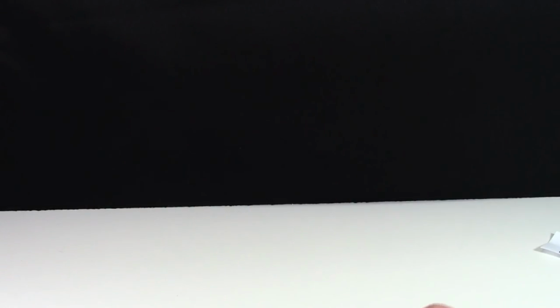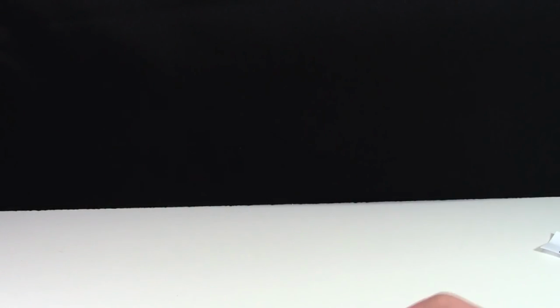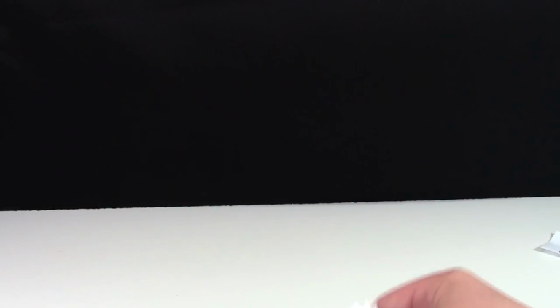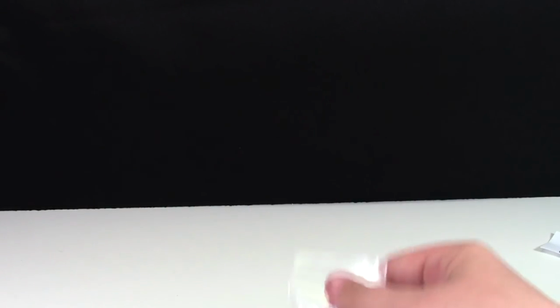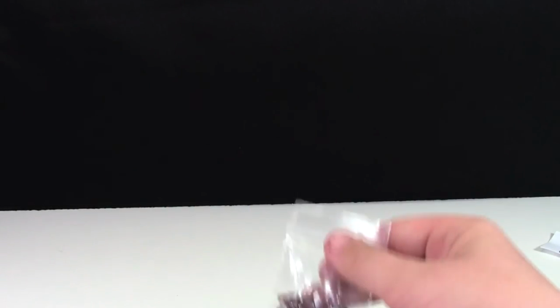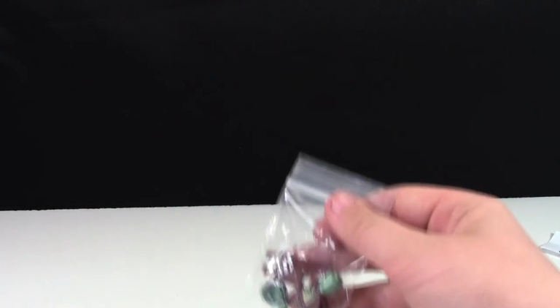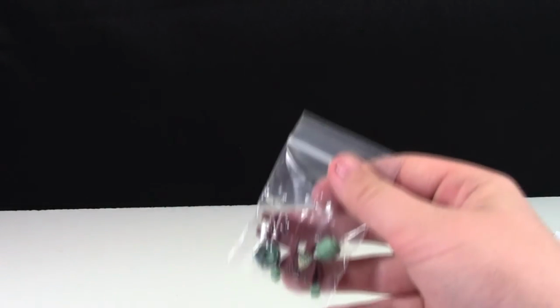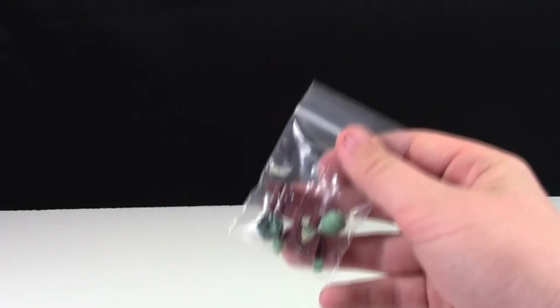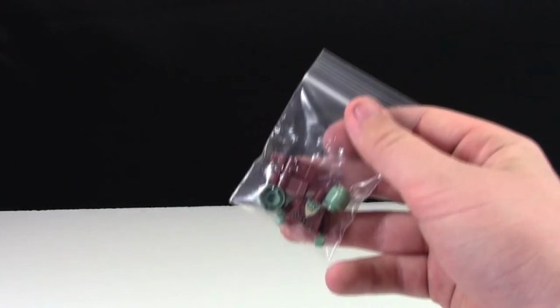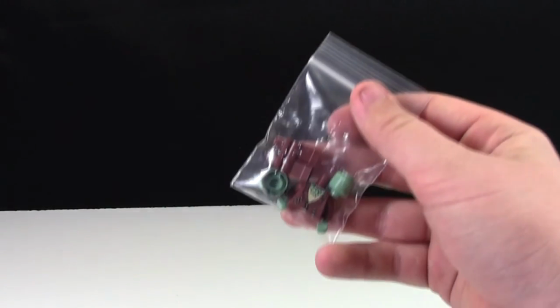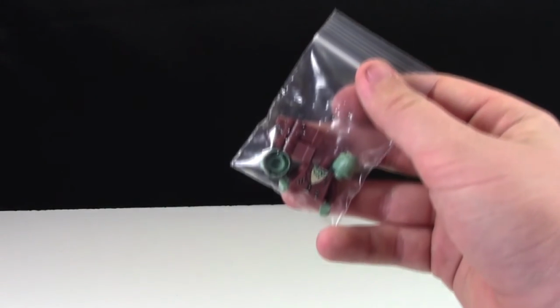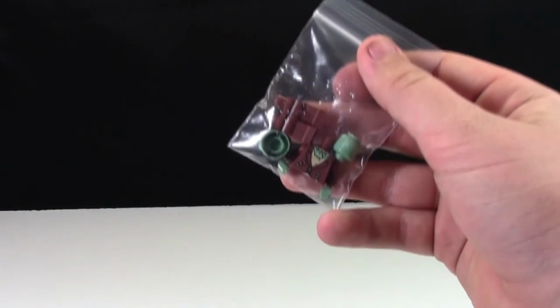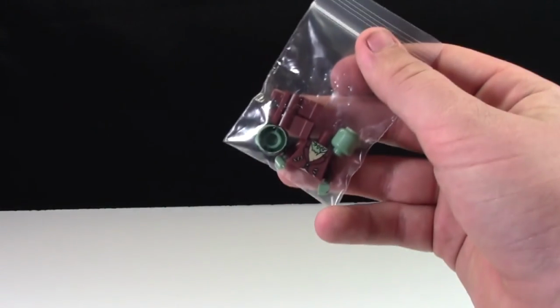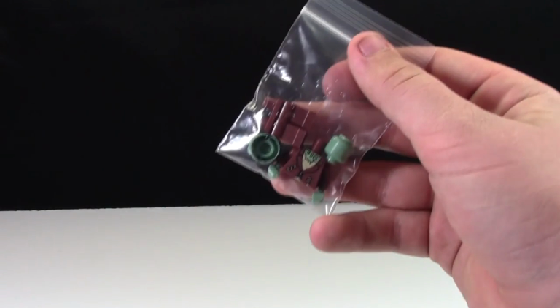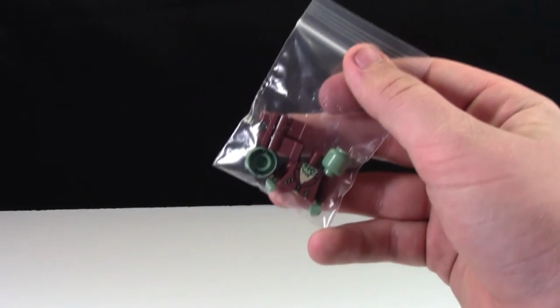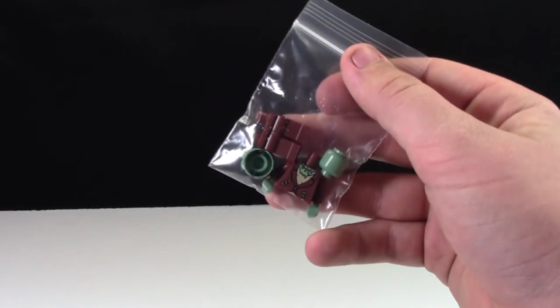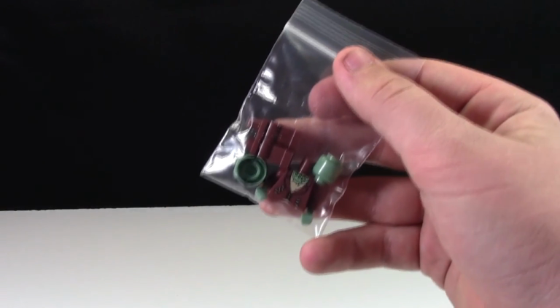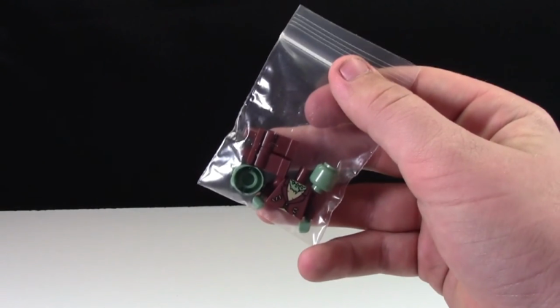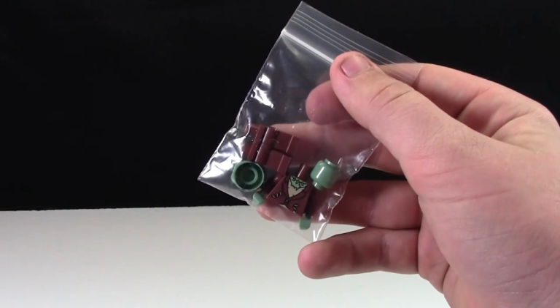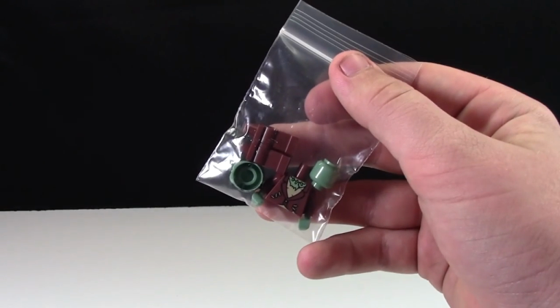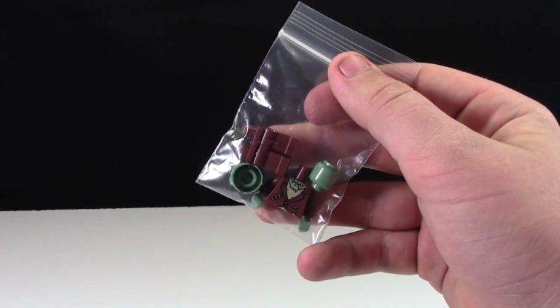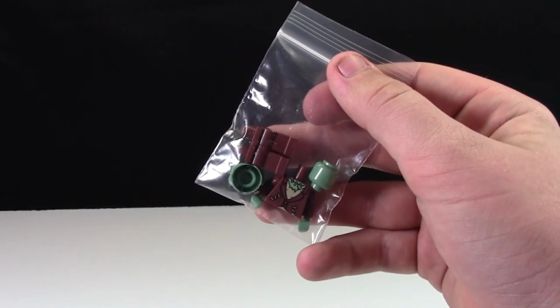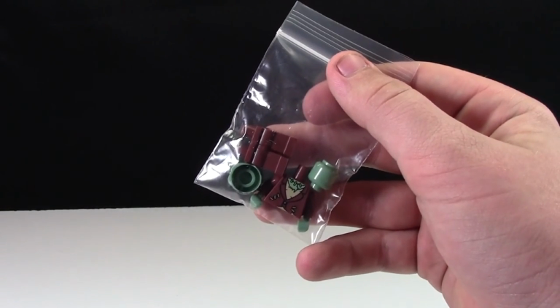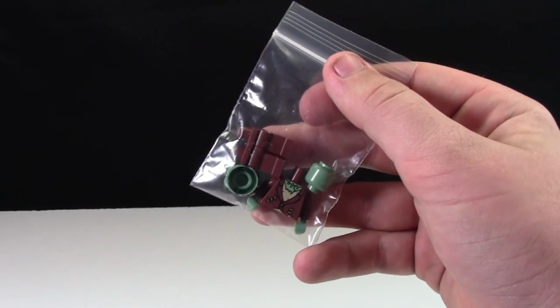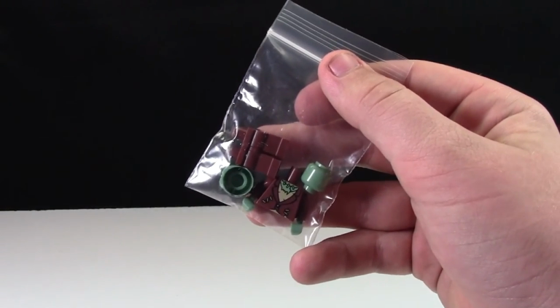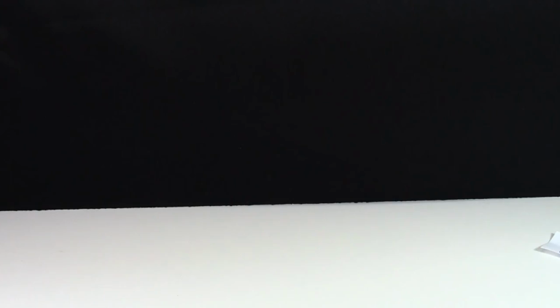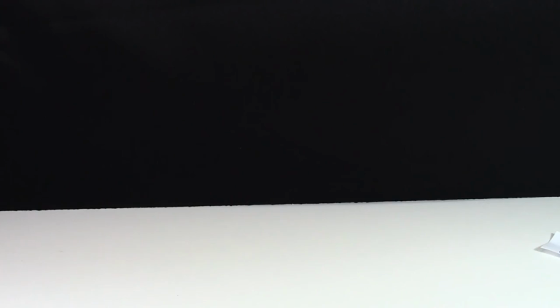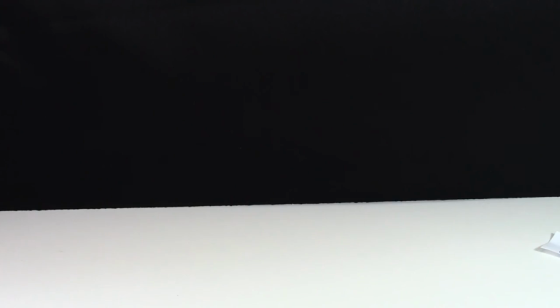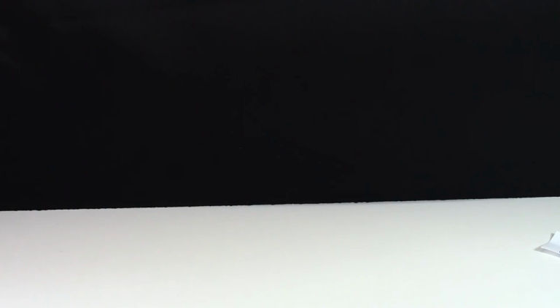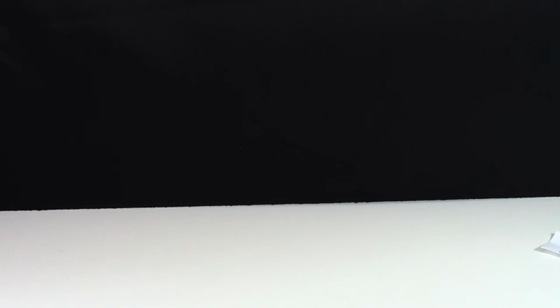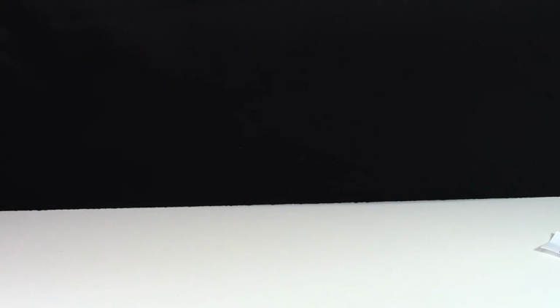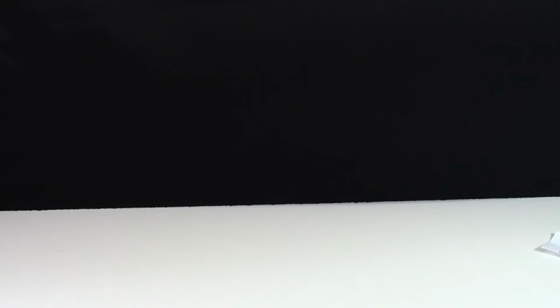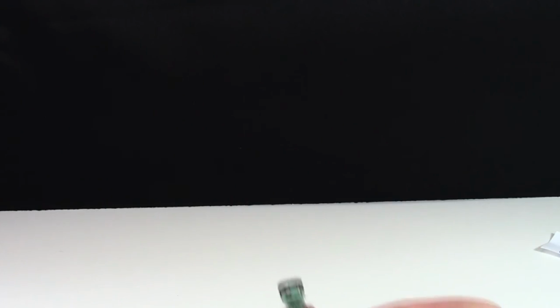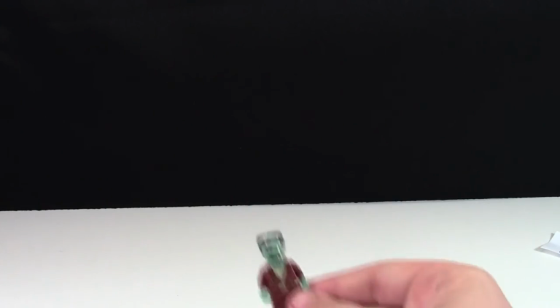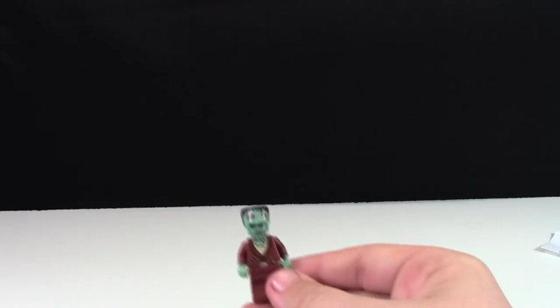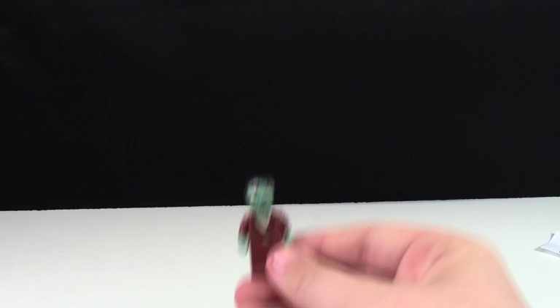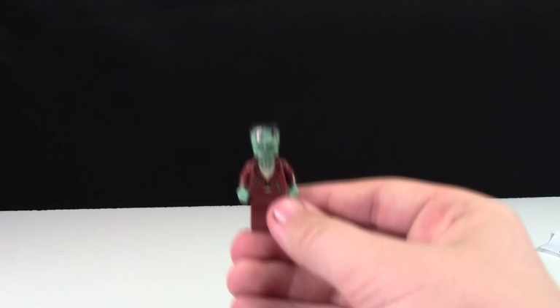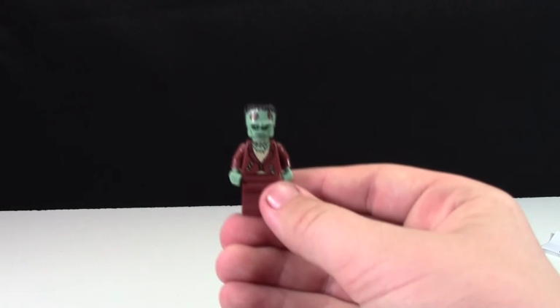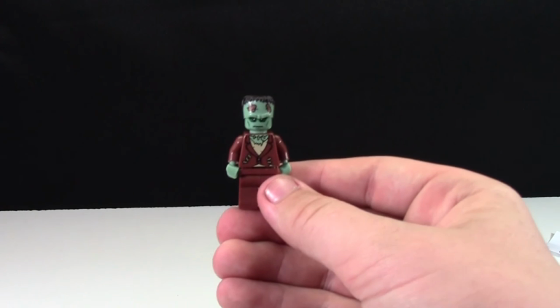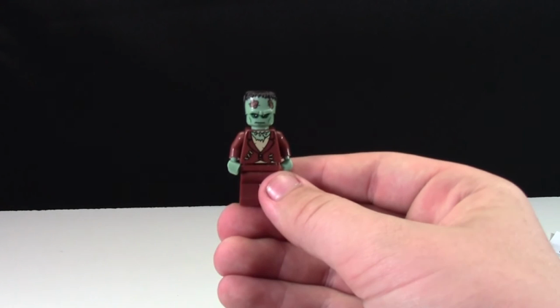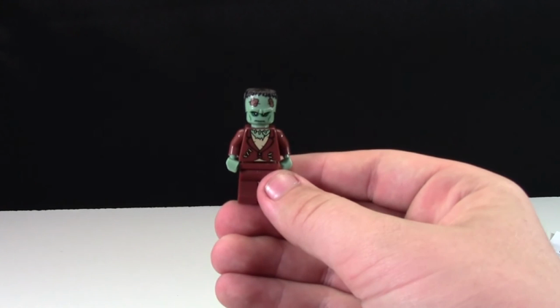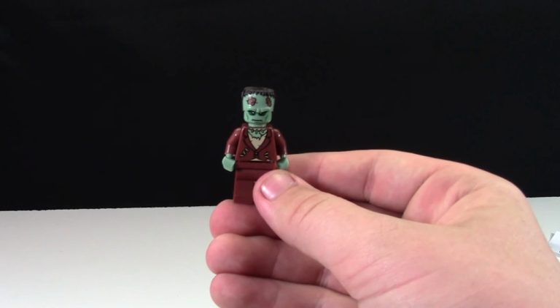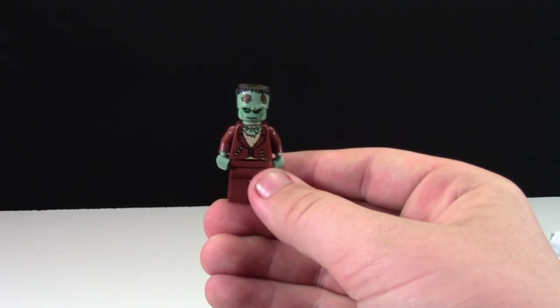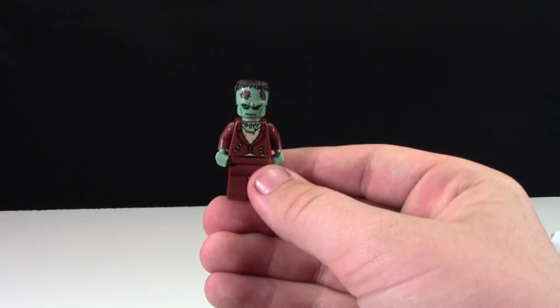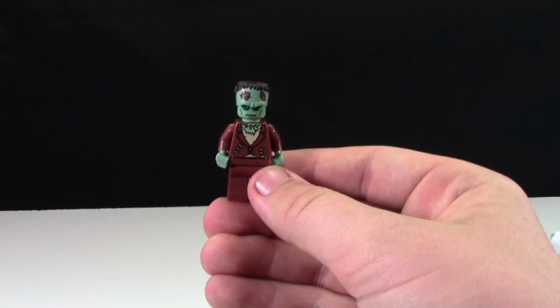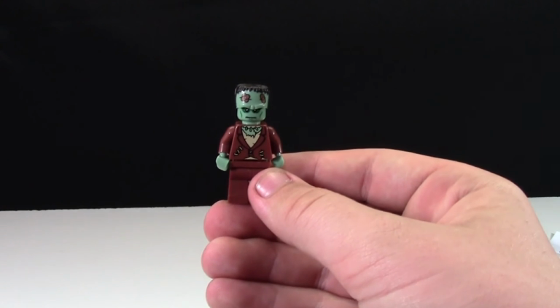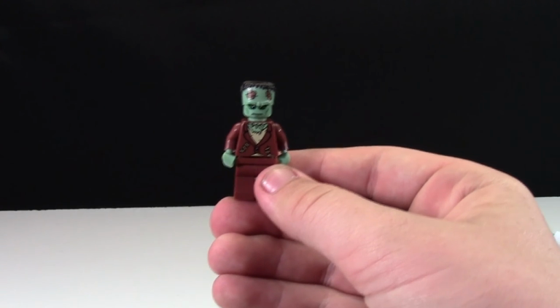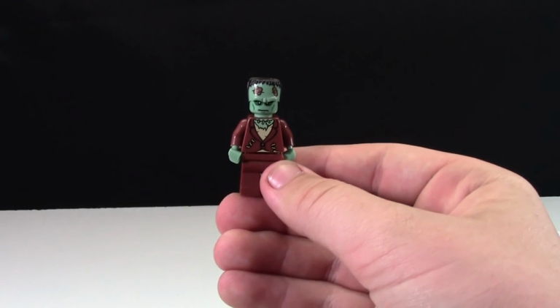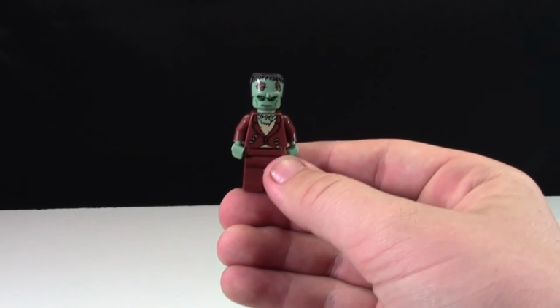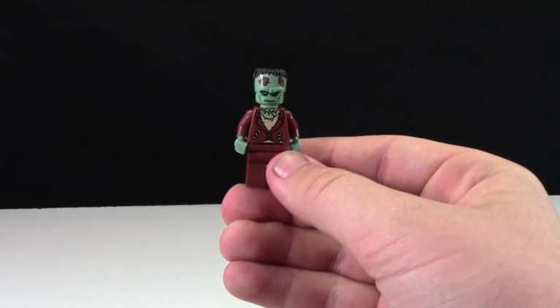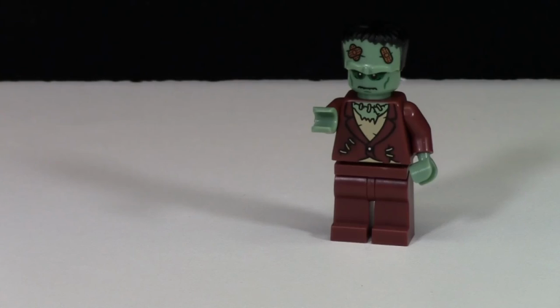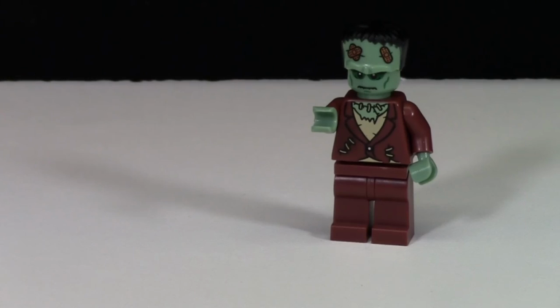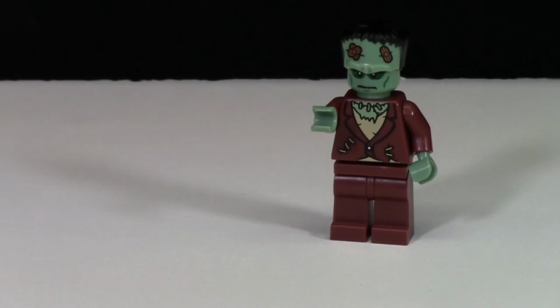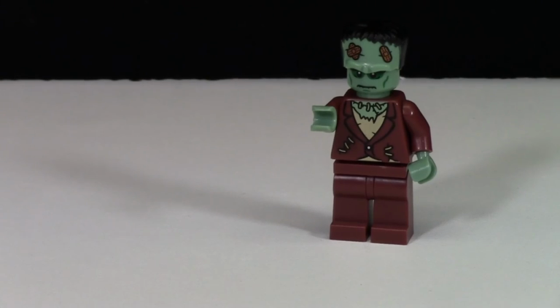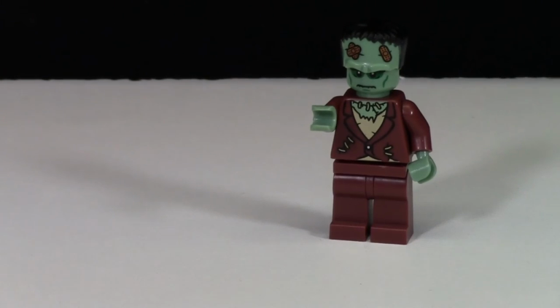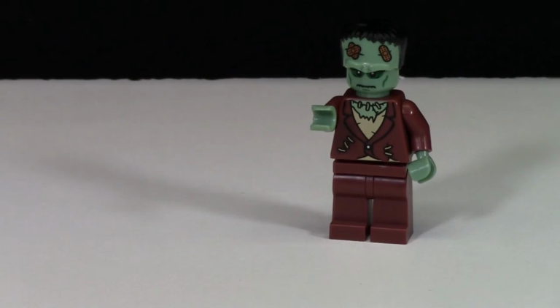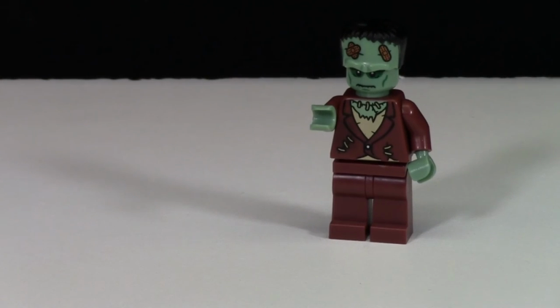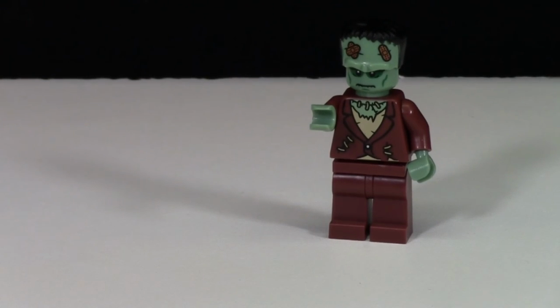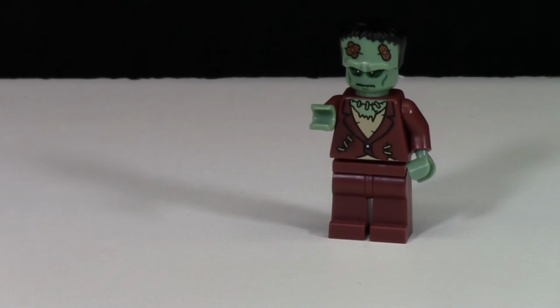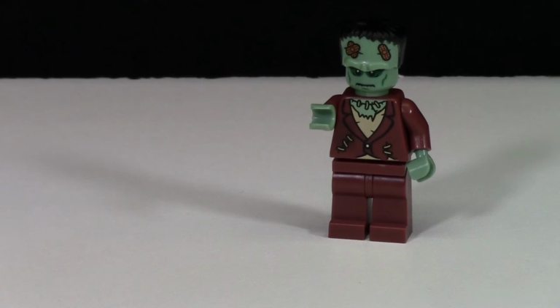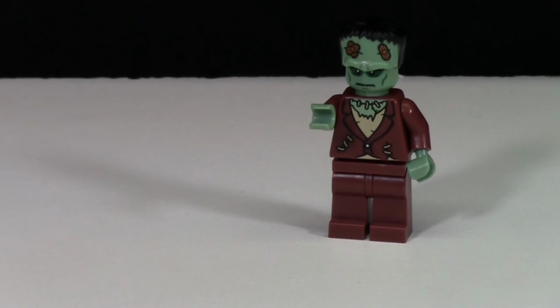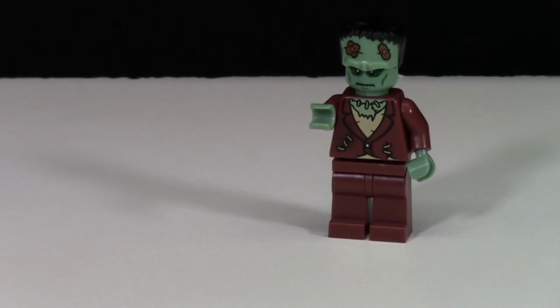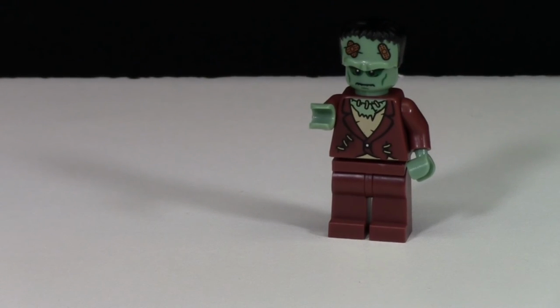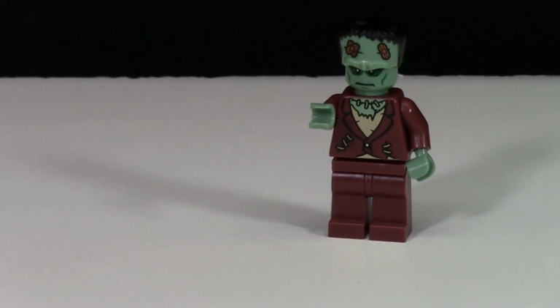And here's the figure he sent. Do you know which one that is? If you guessed Frankenstein, you're right! This is a pretty neat figure.